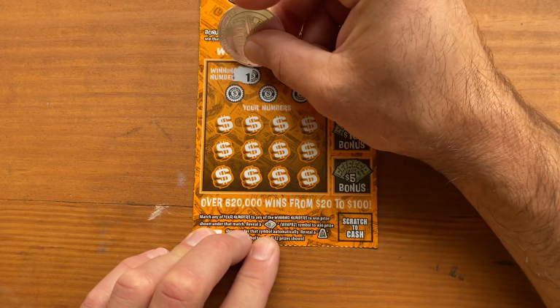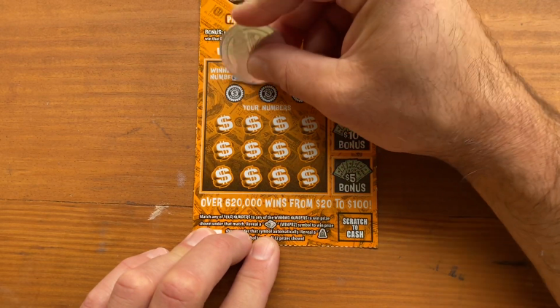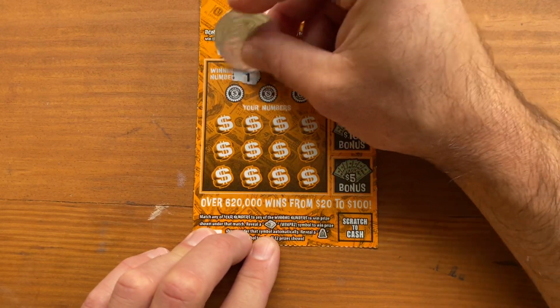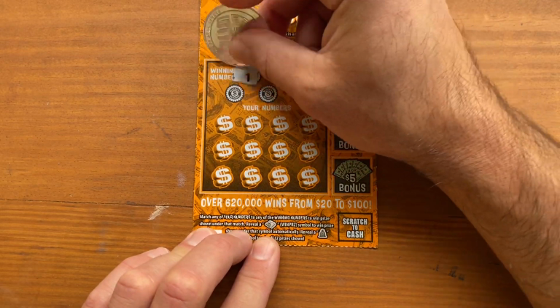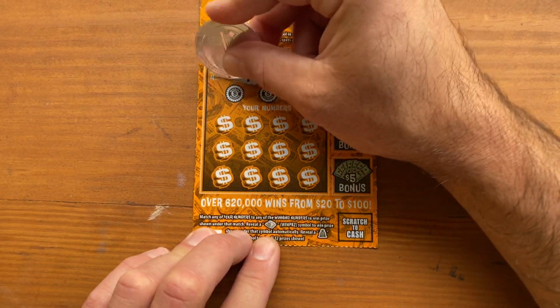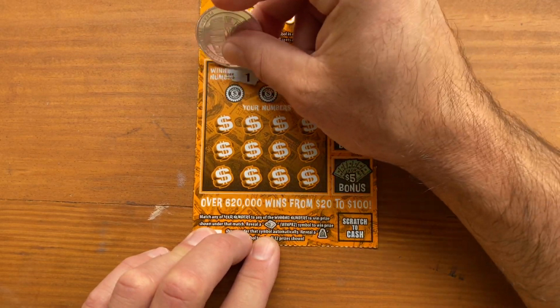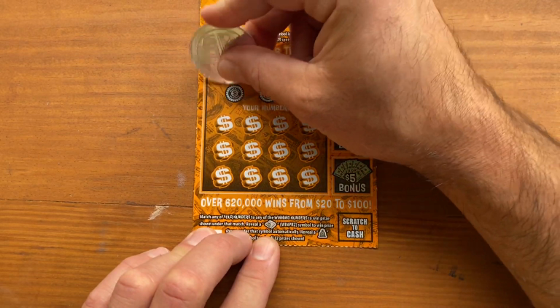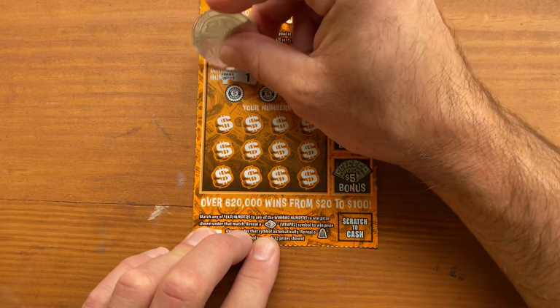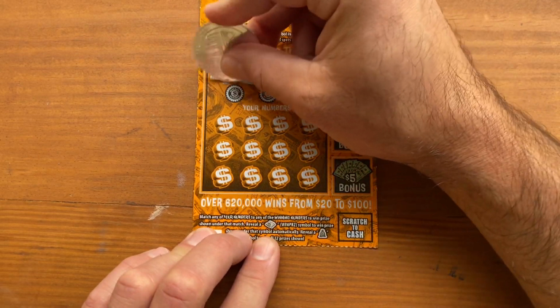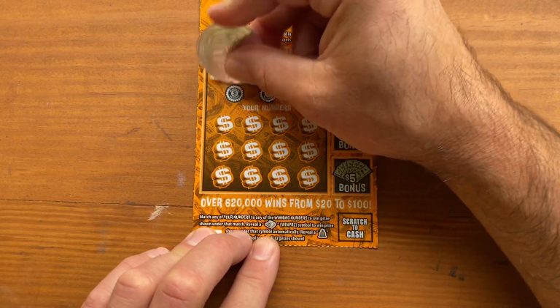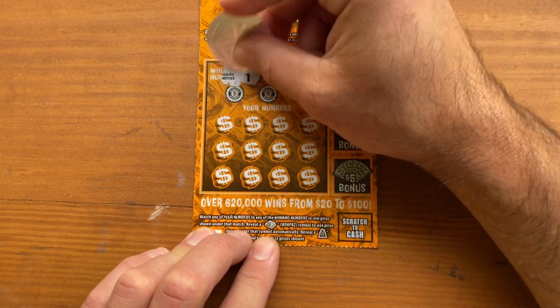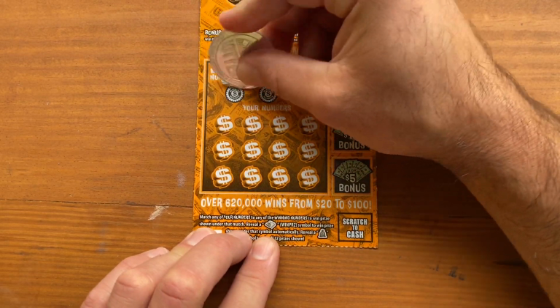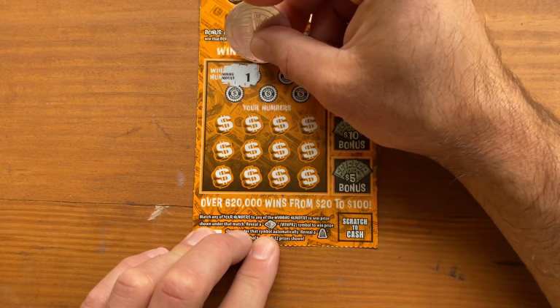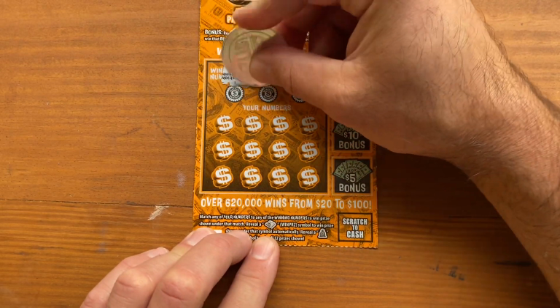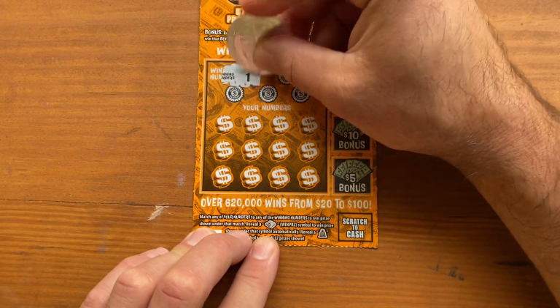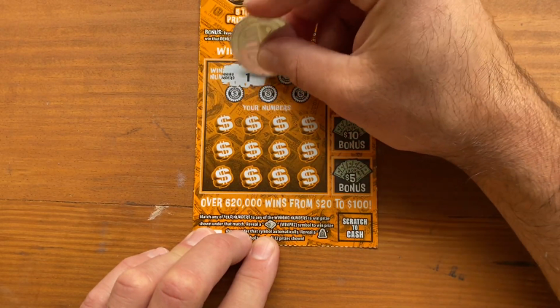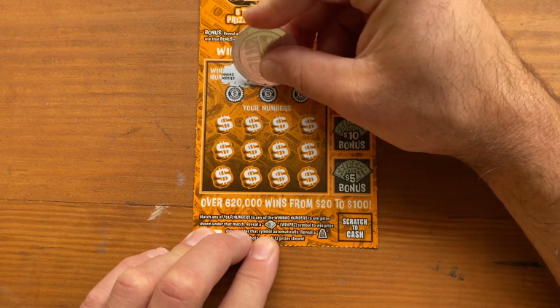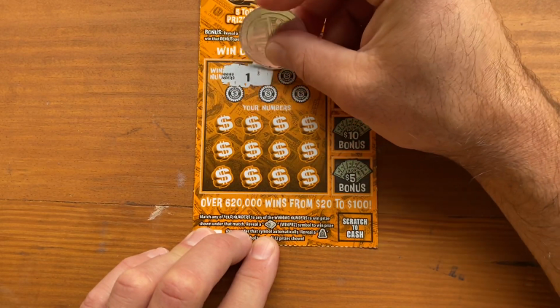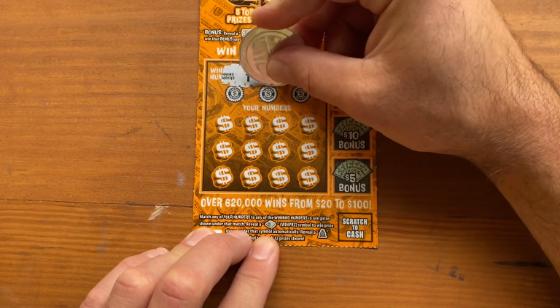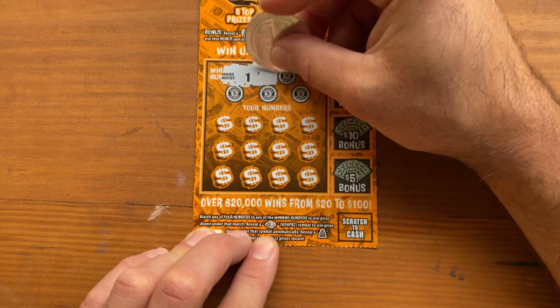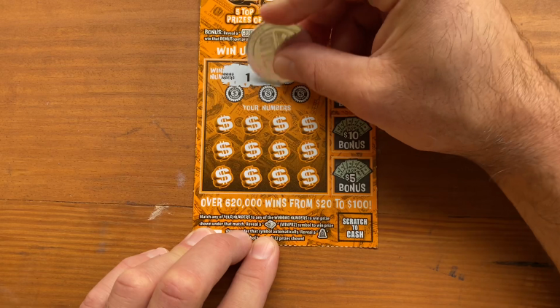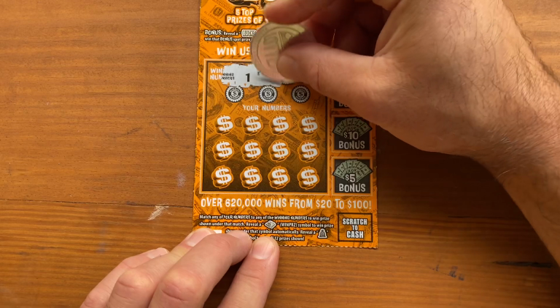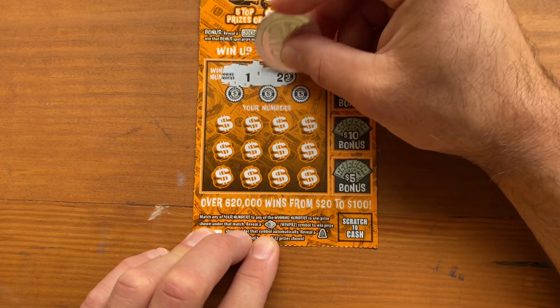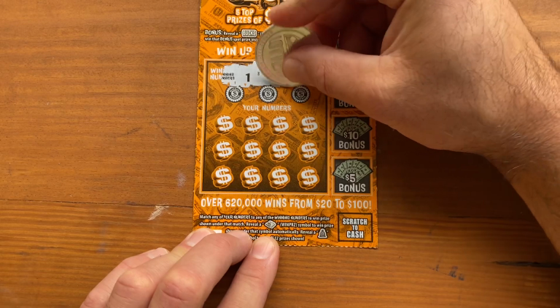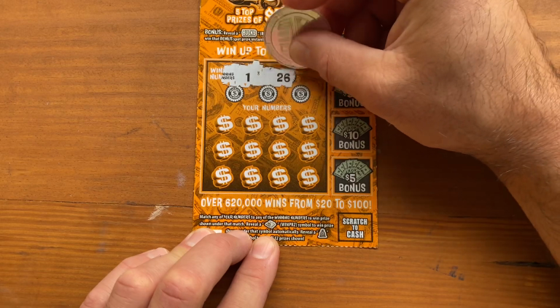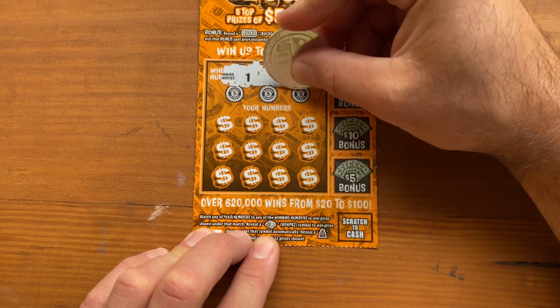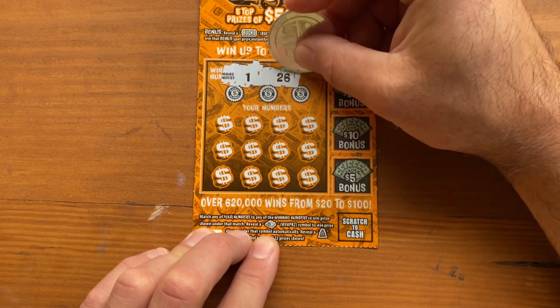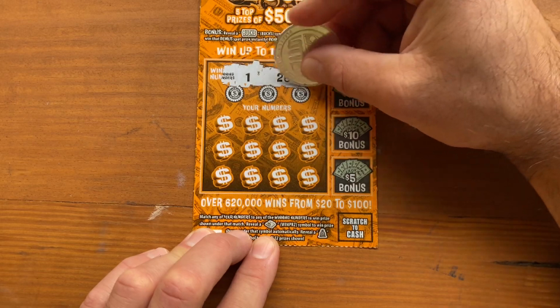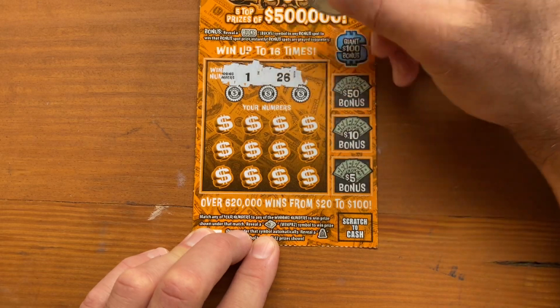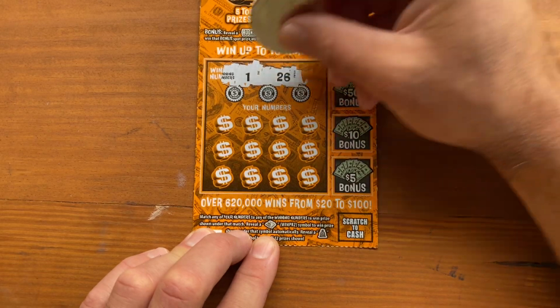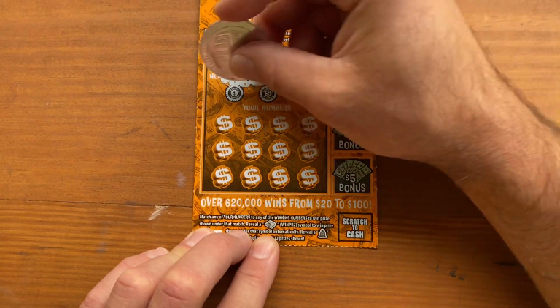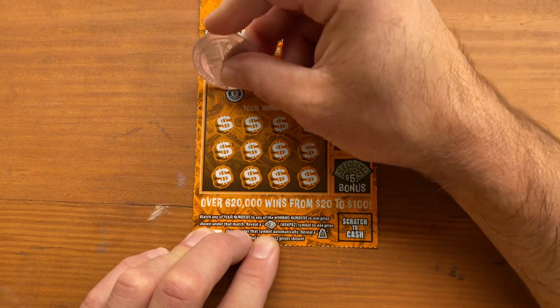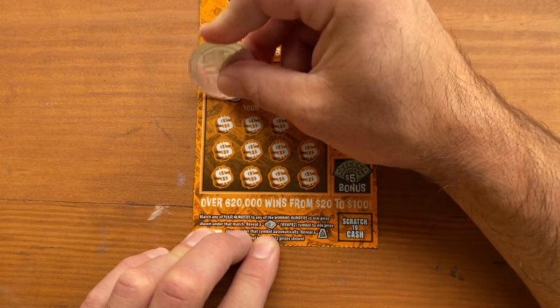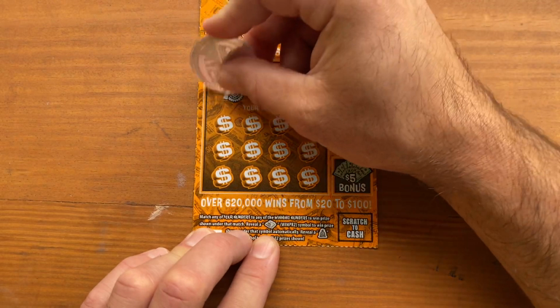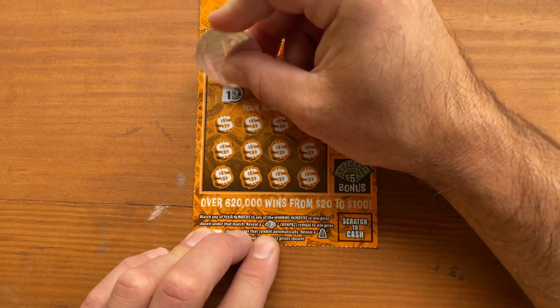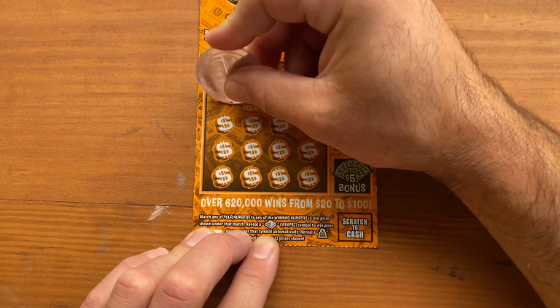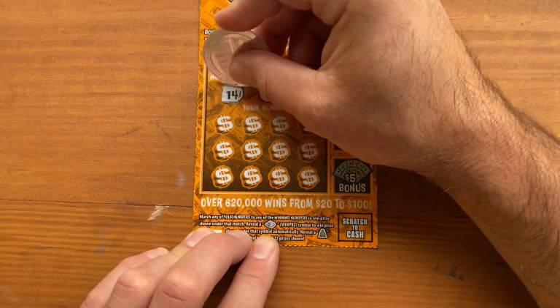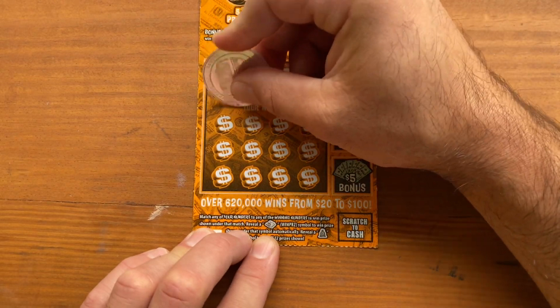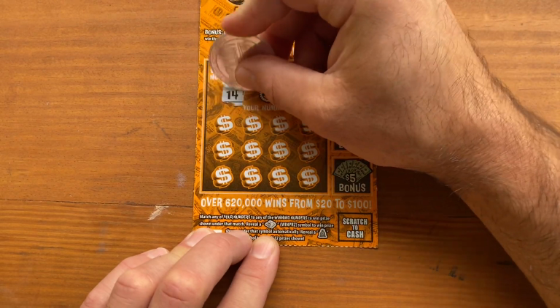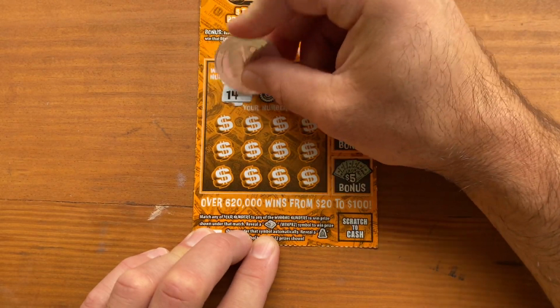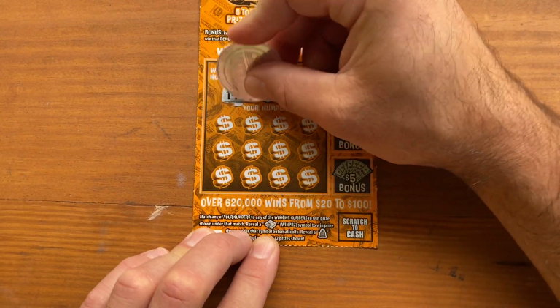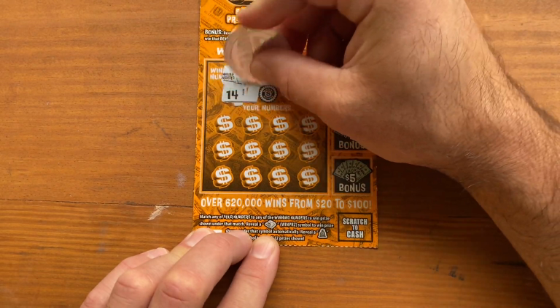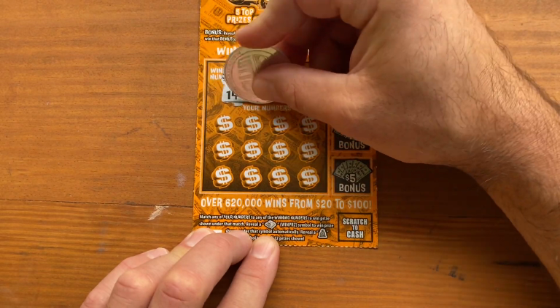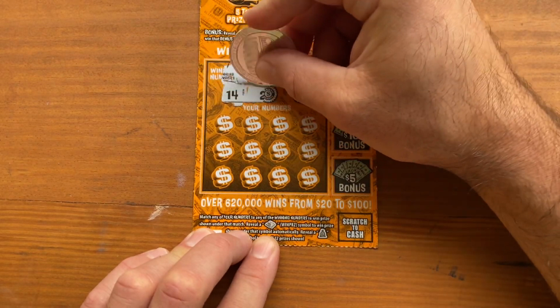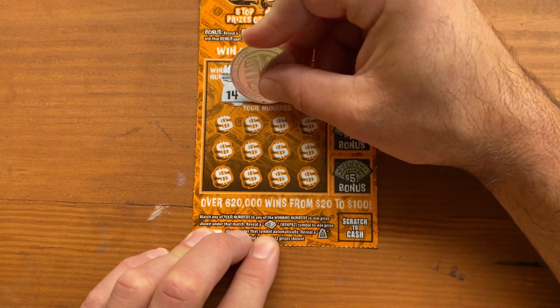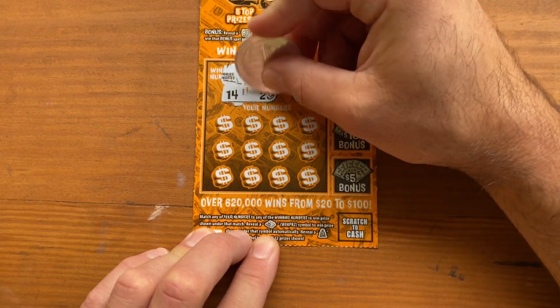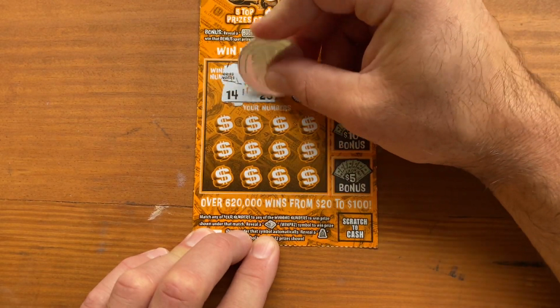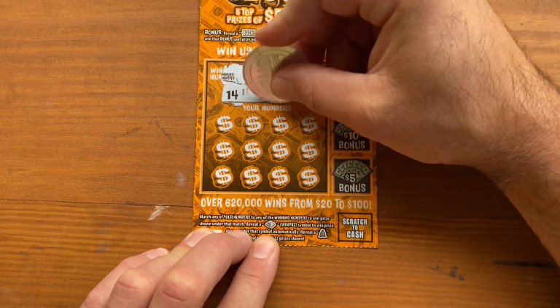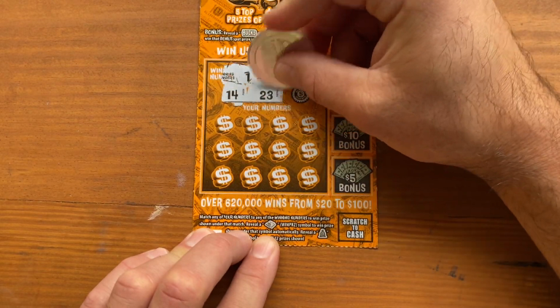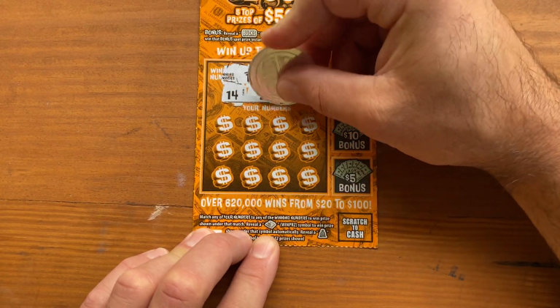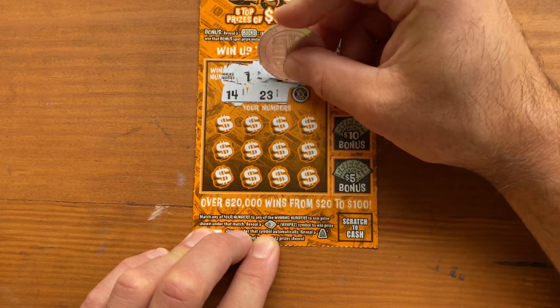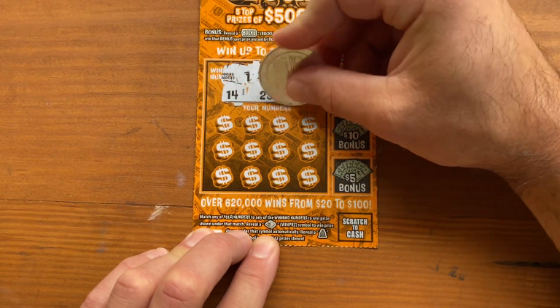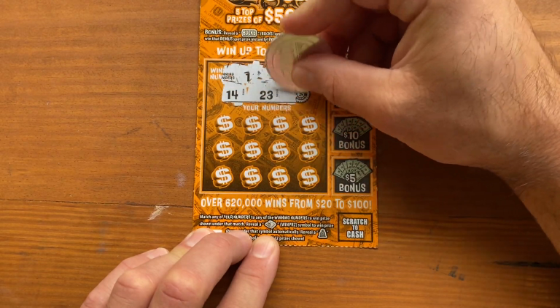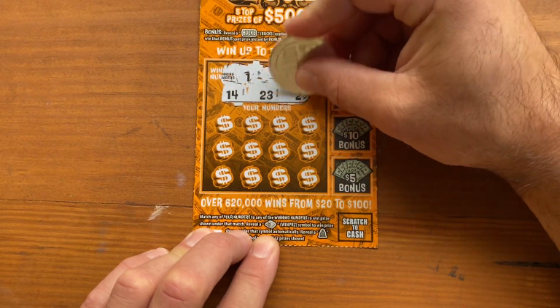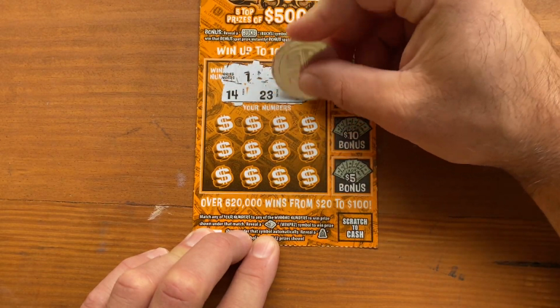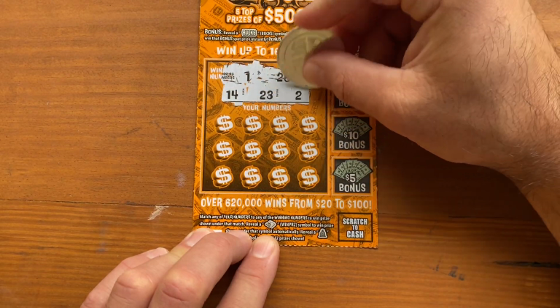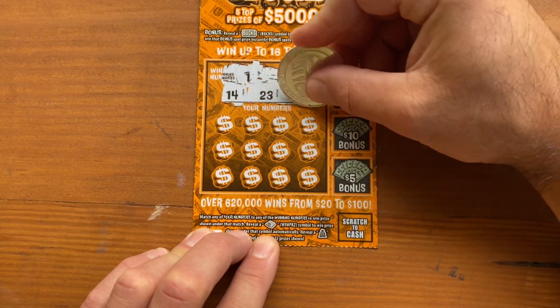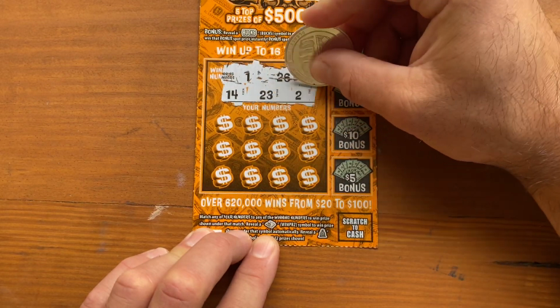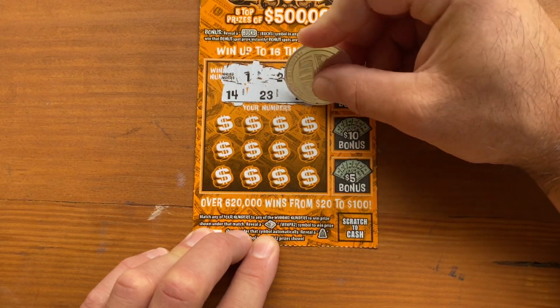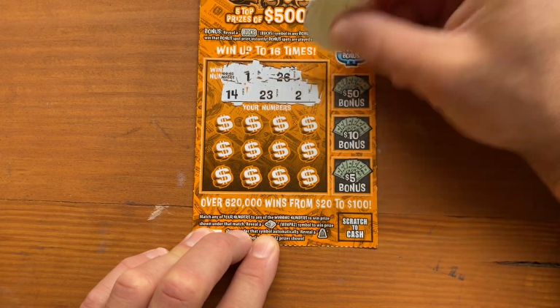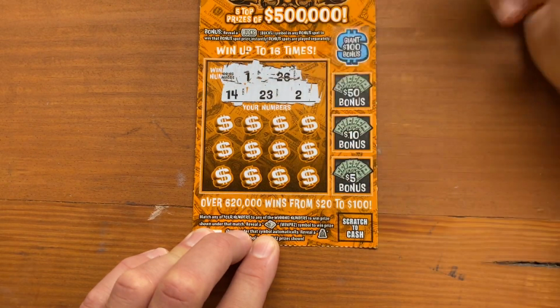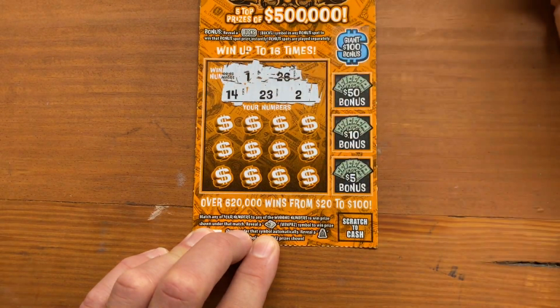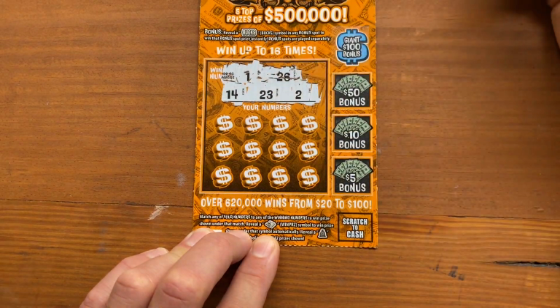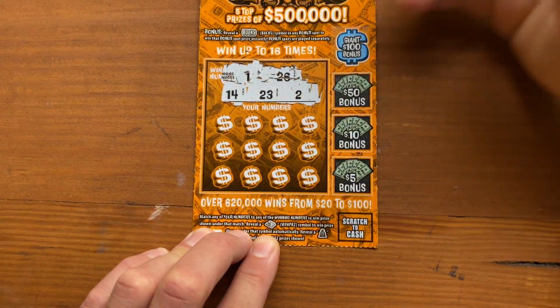Winning numbers are 1, 26, 14, 23, and 2.